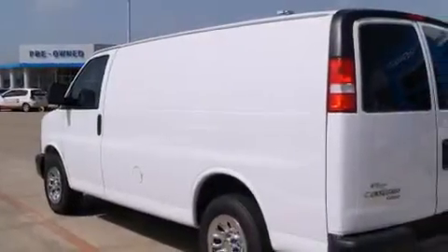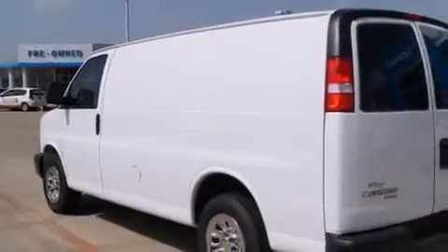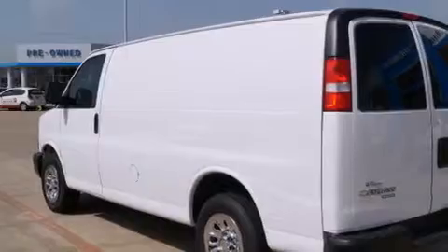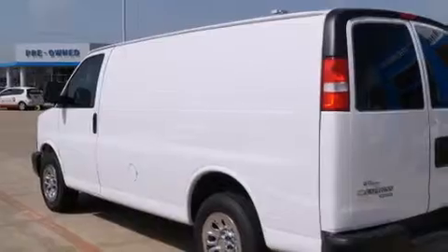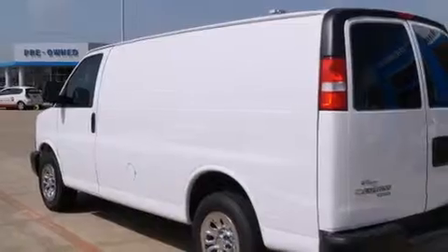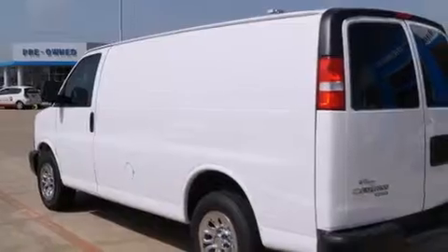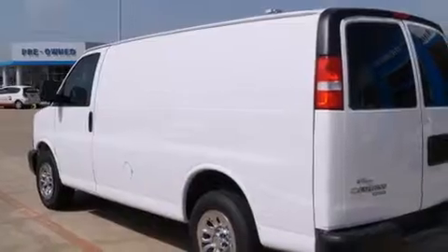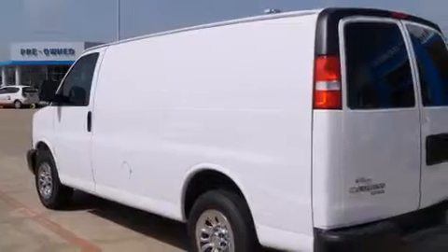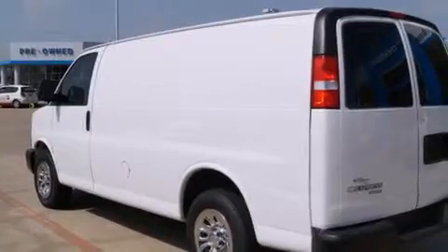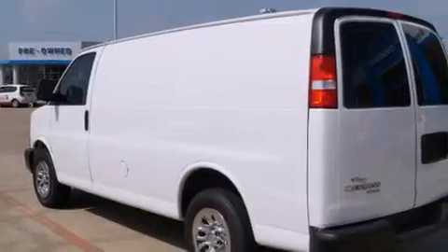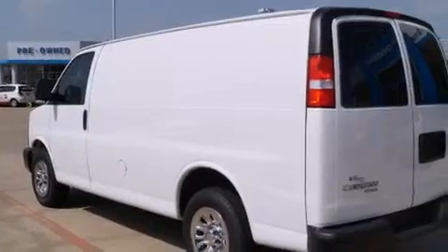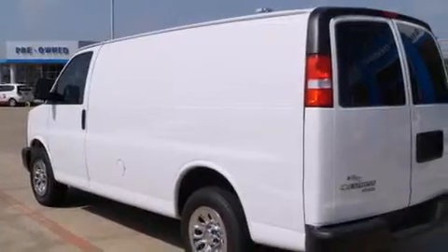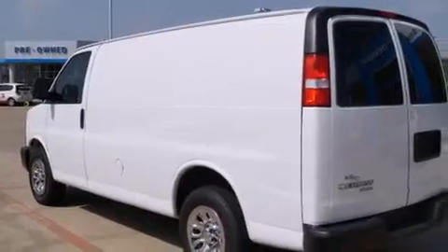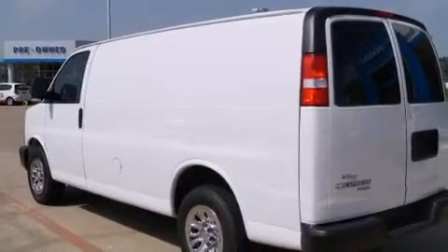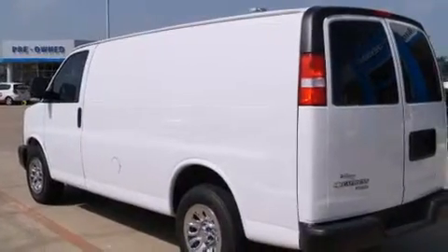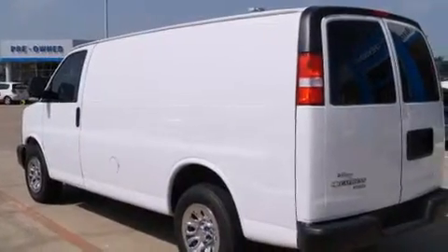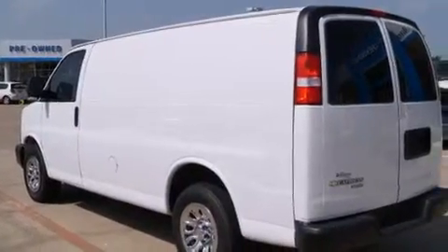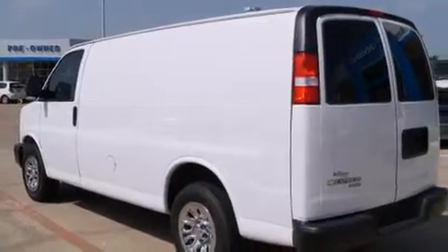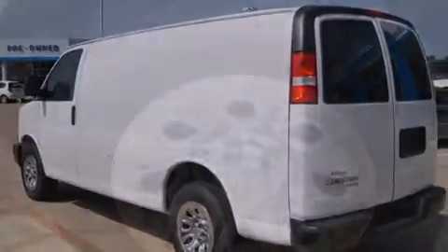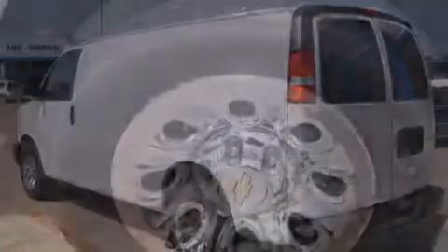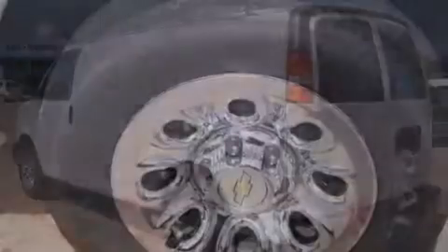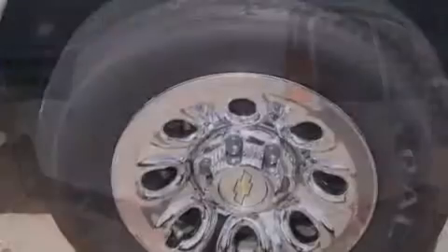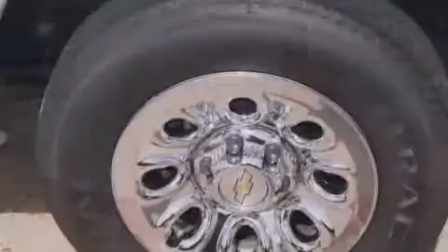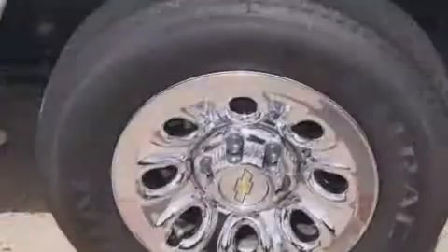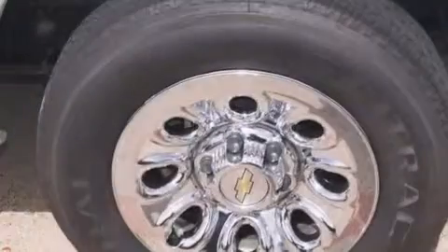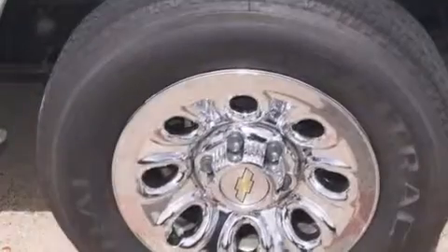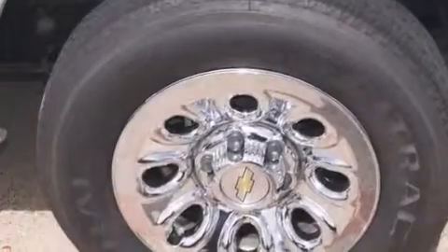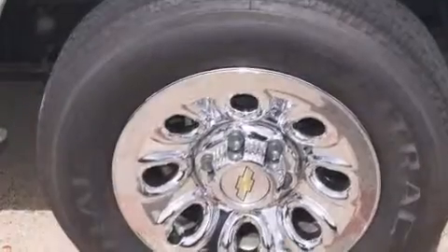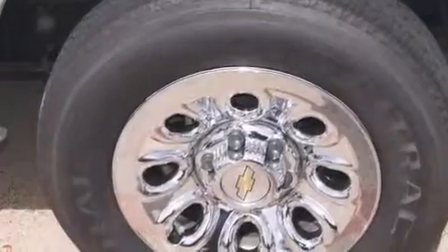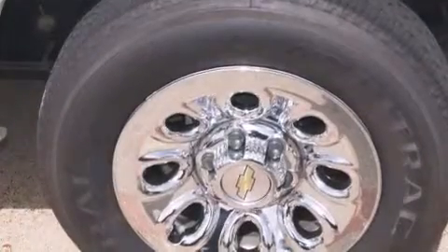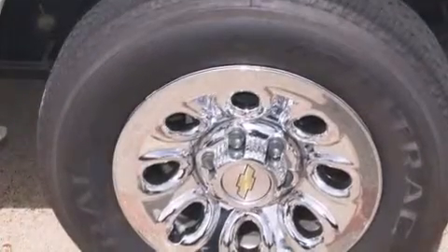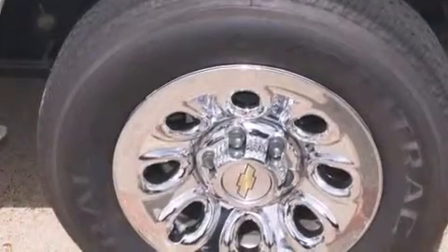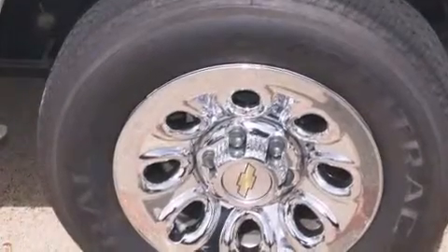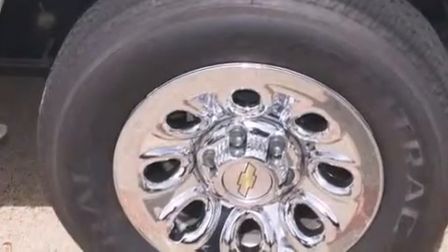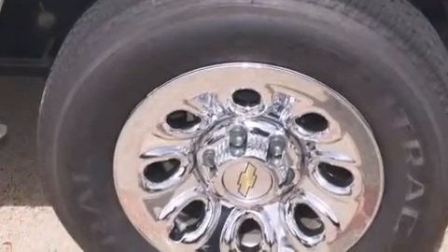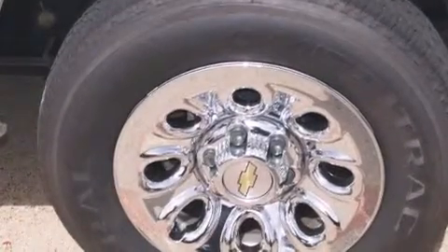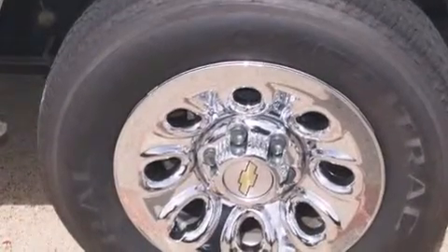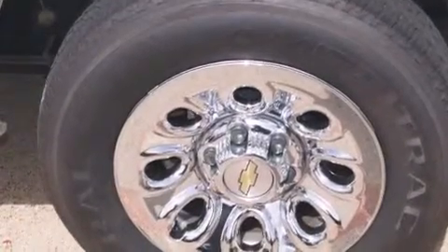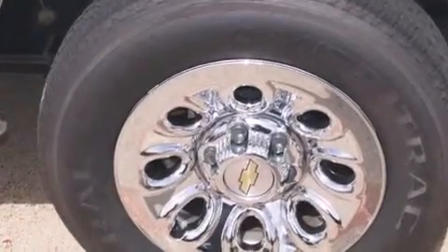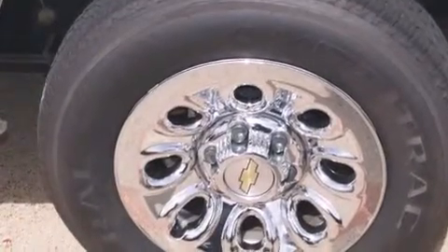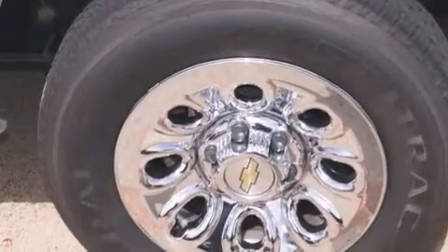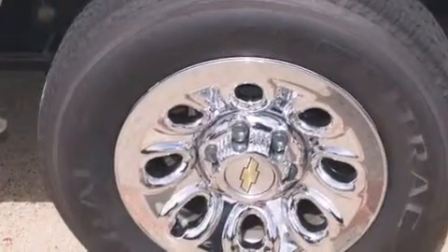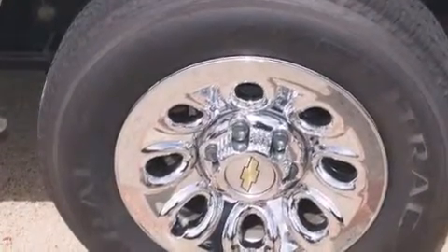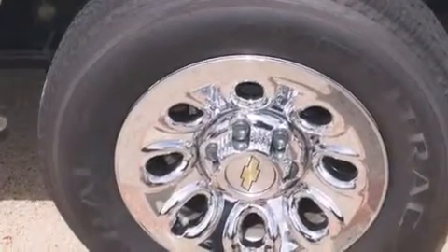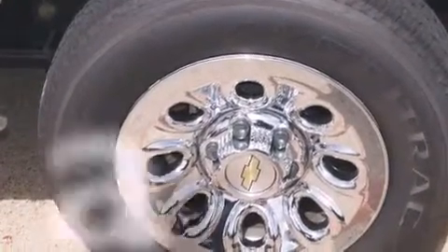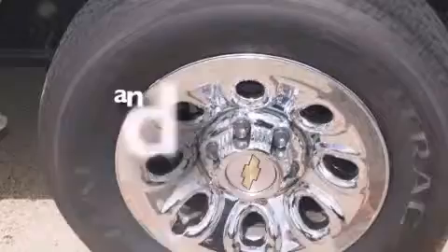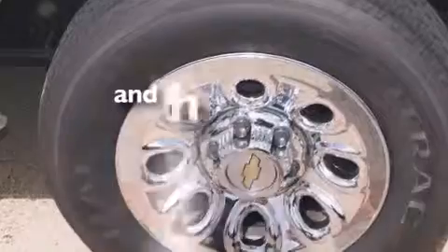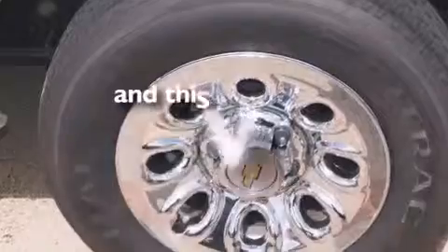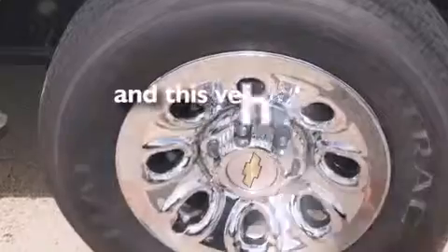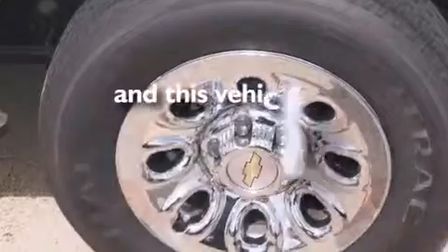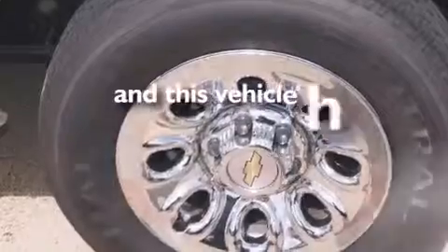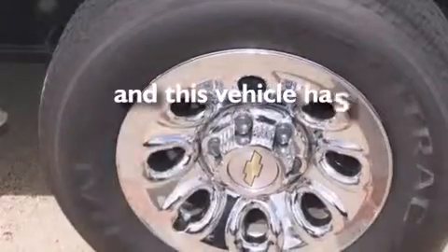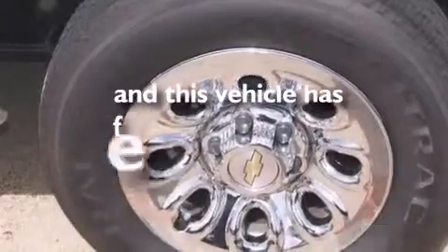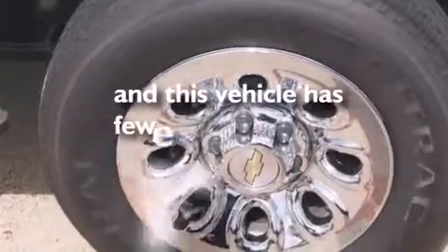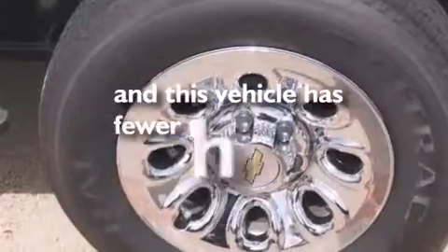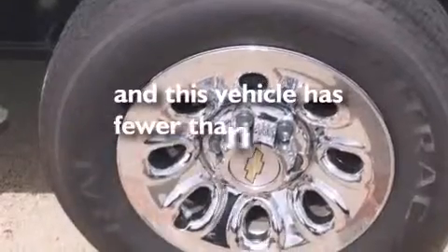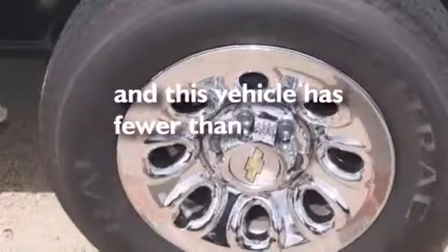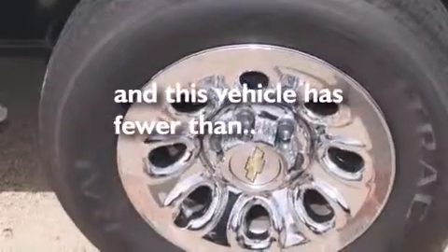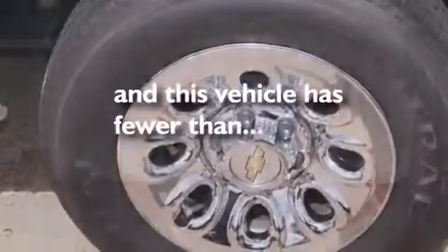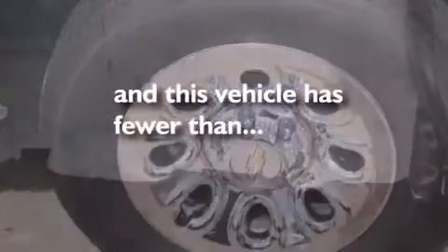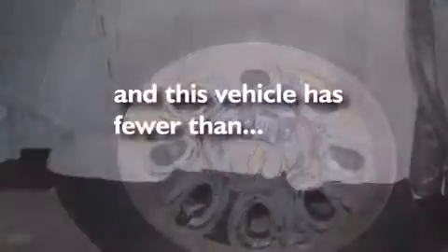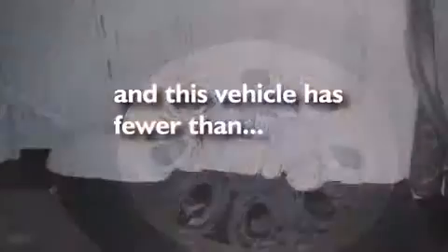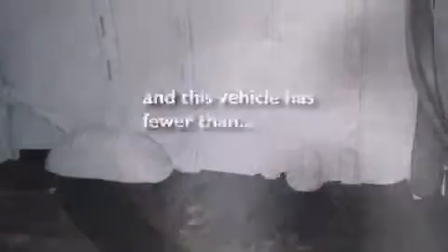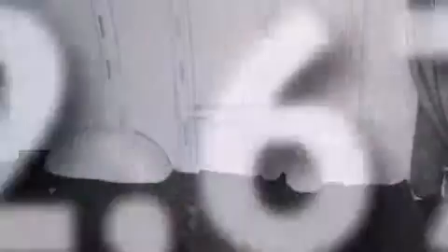17-inch wheels, stability control, an anti-lock braking system, and this vehicle has less than 33,000 miles.